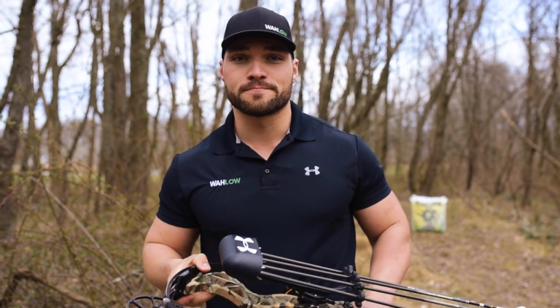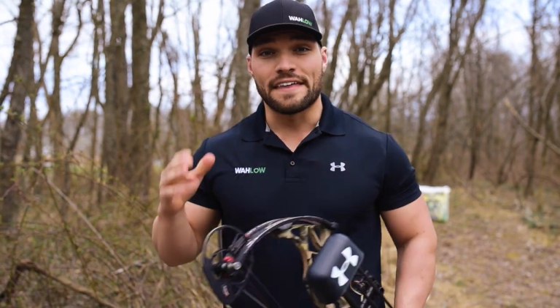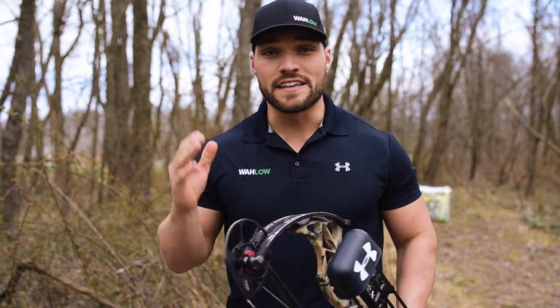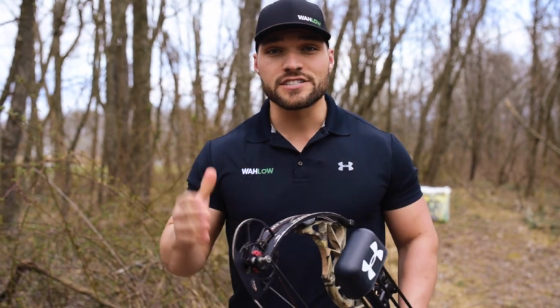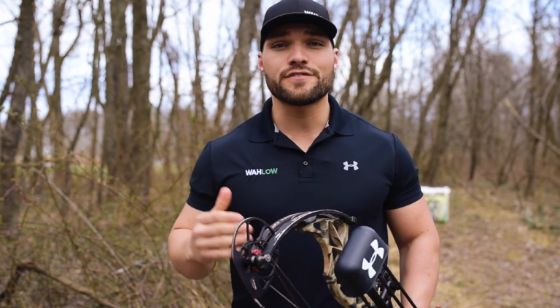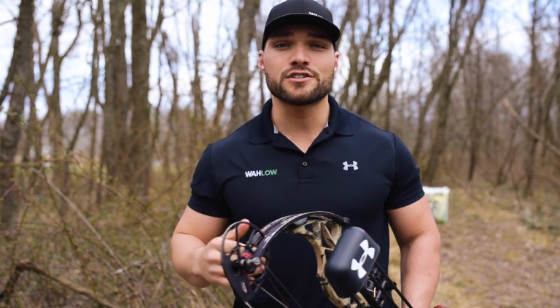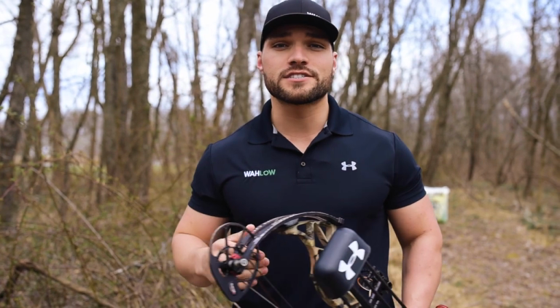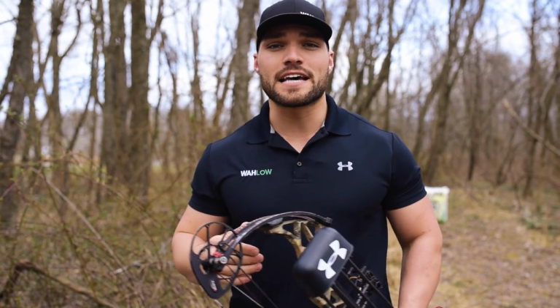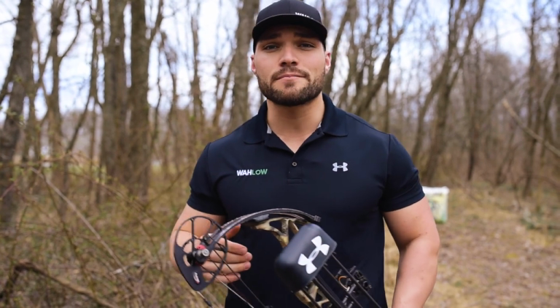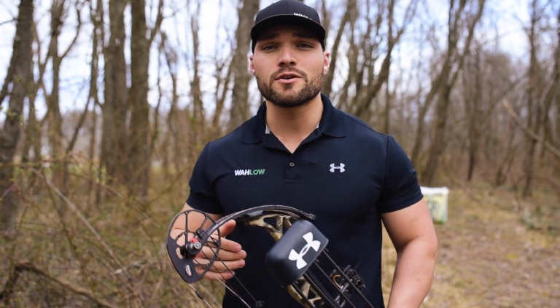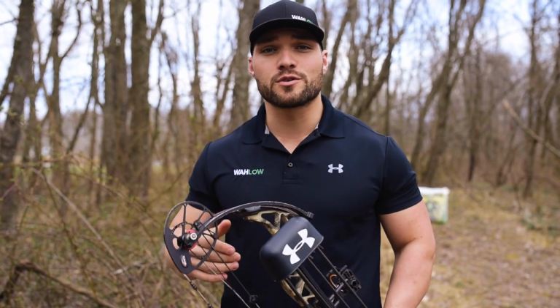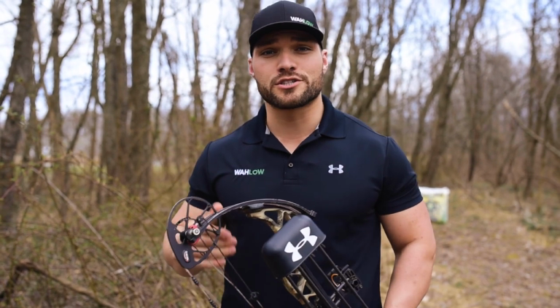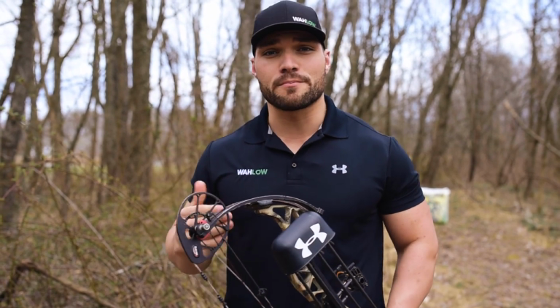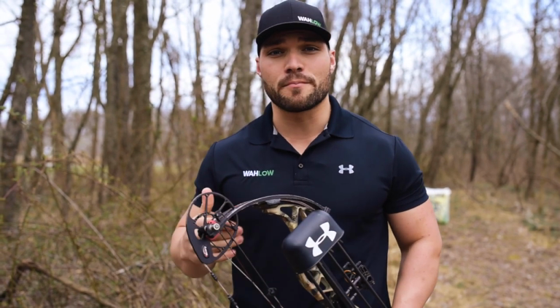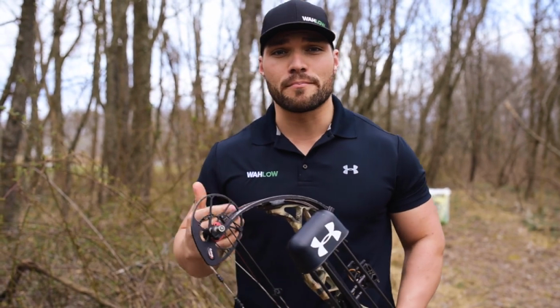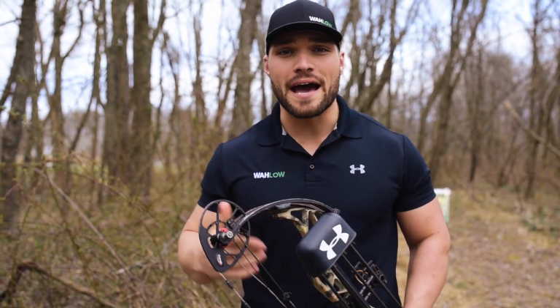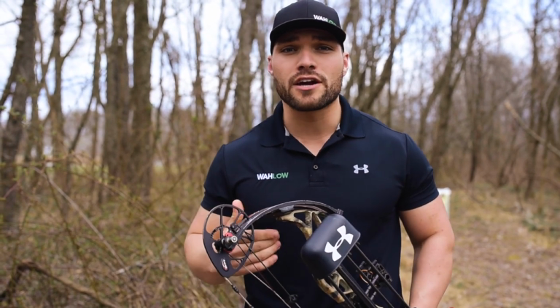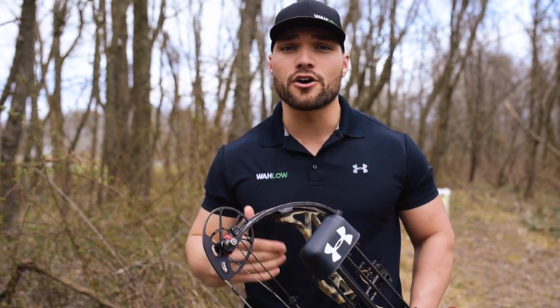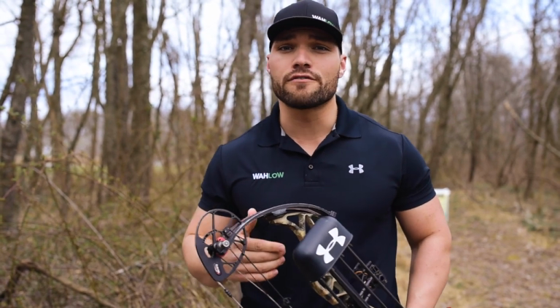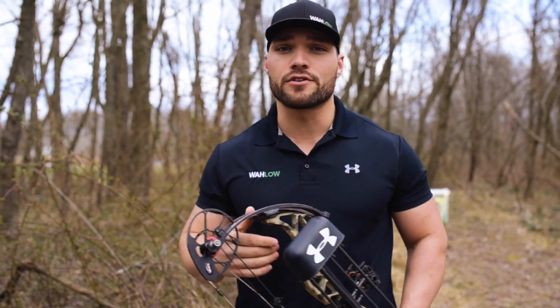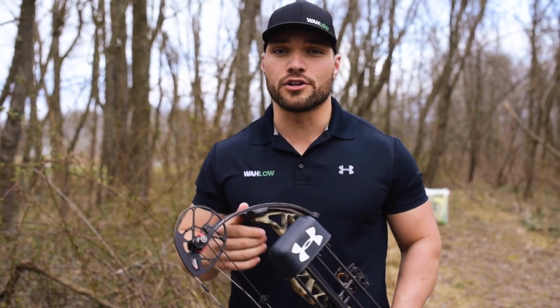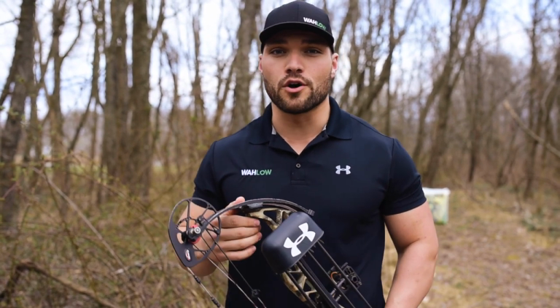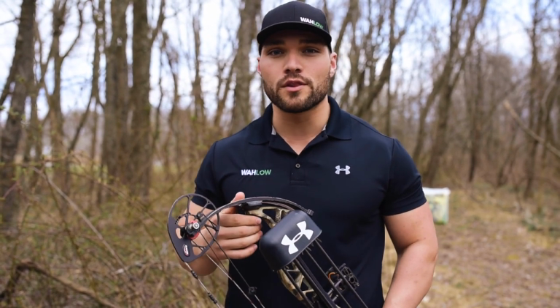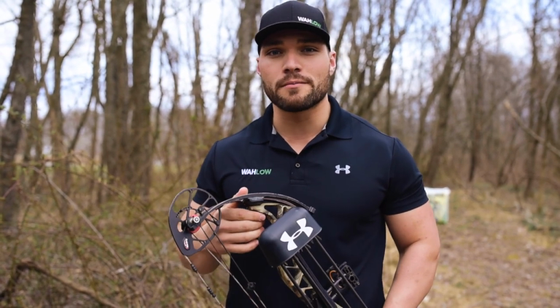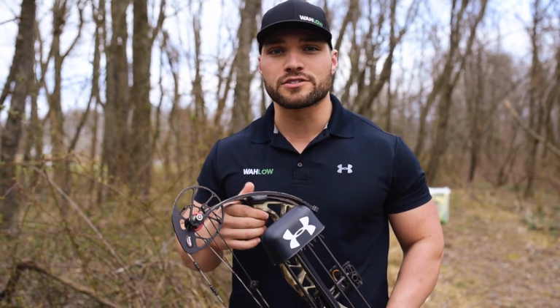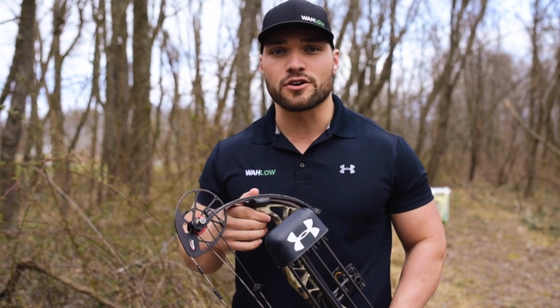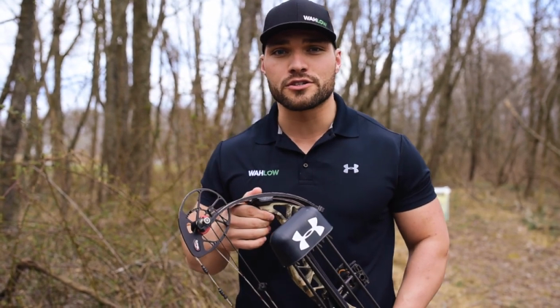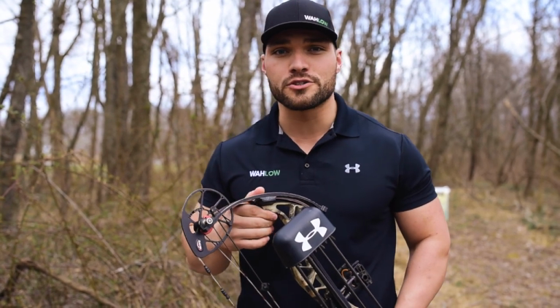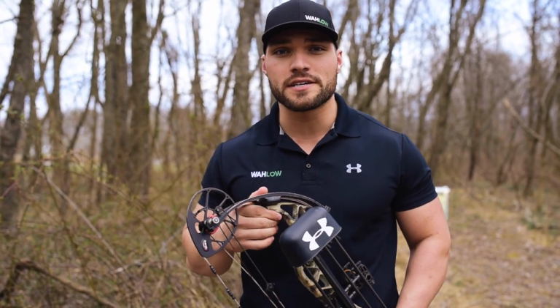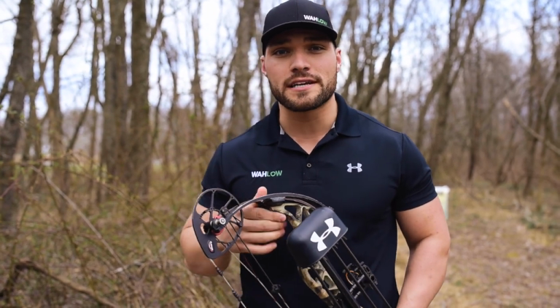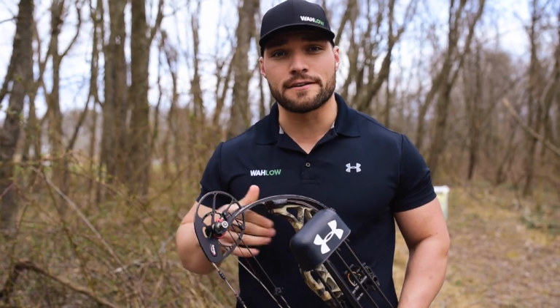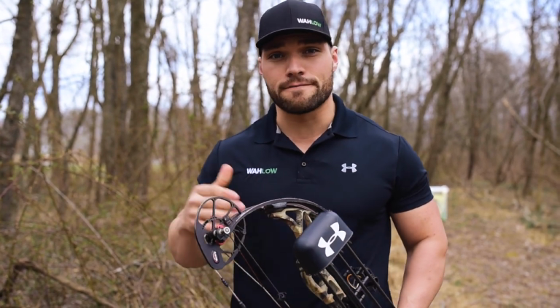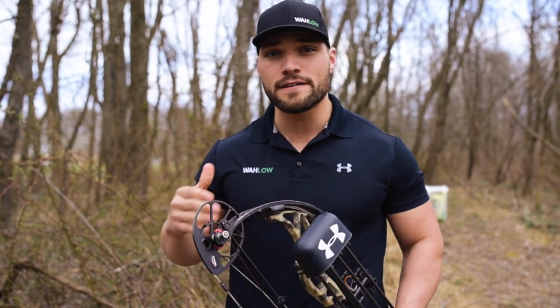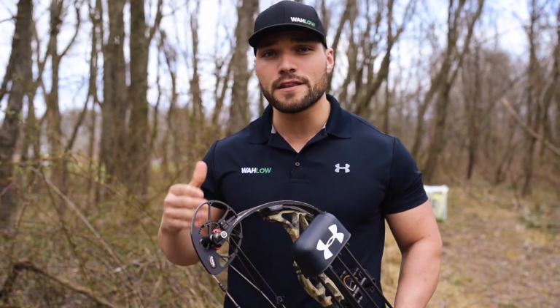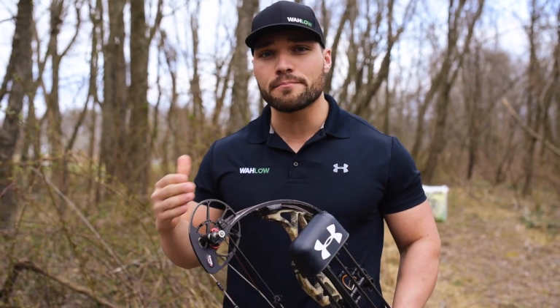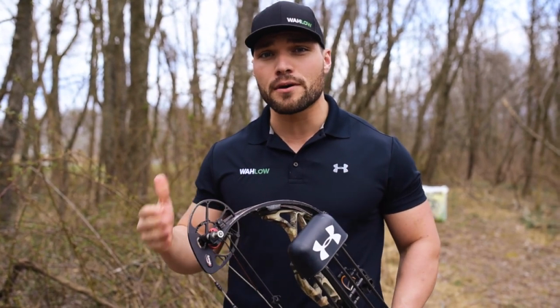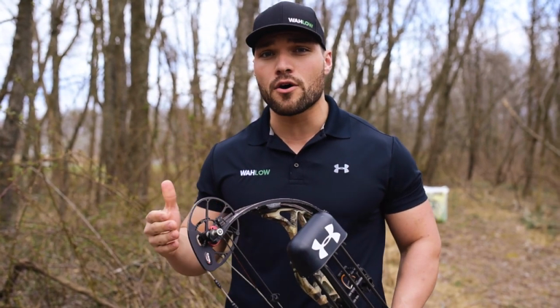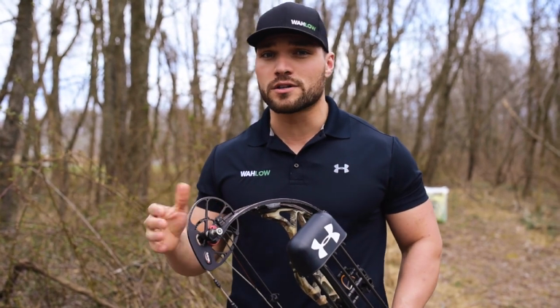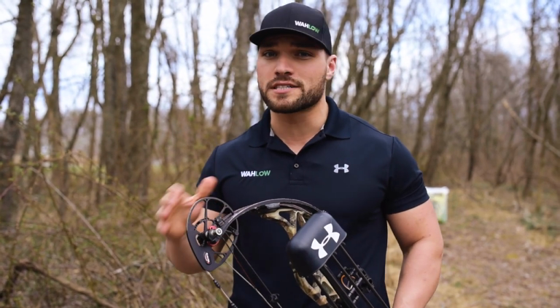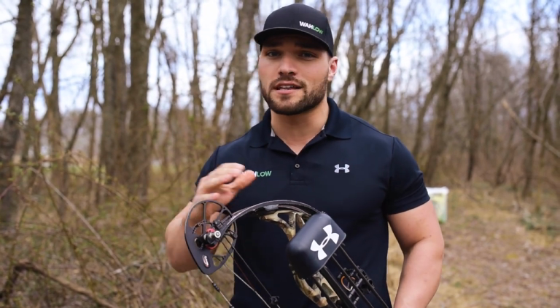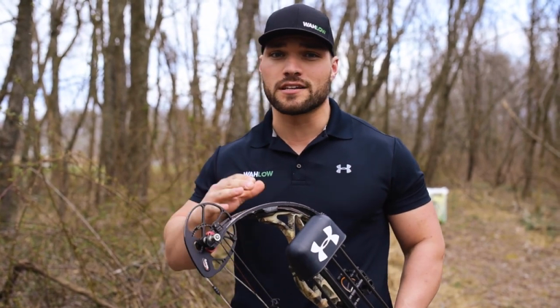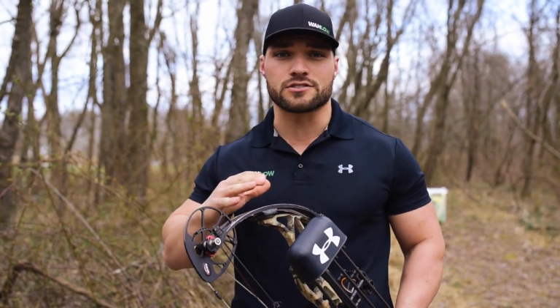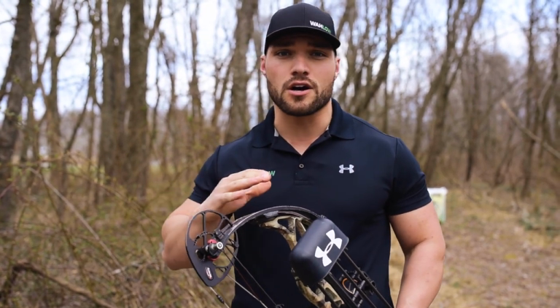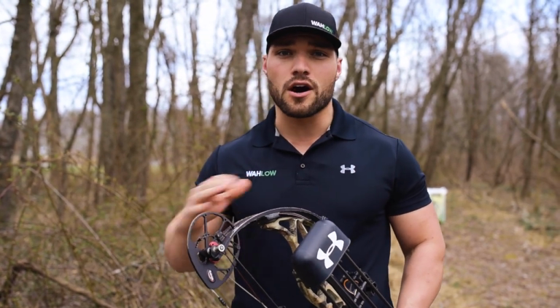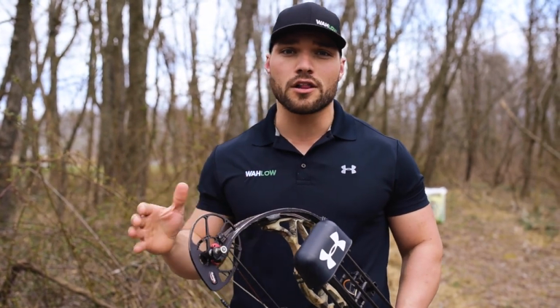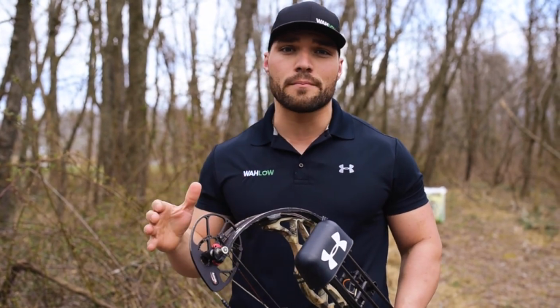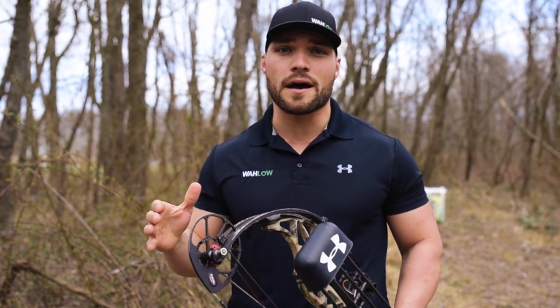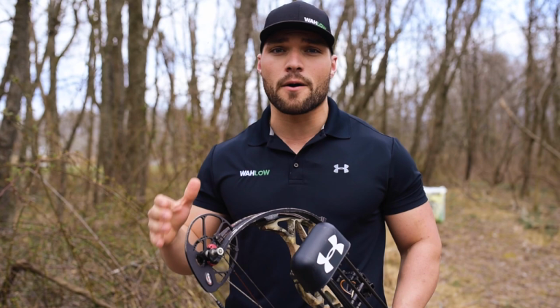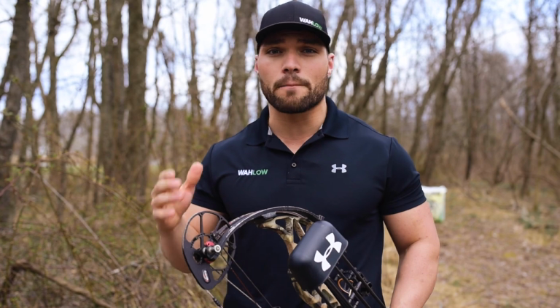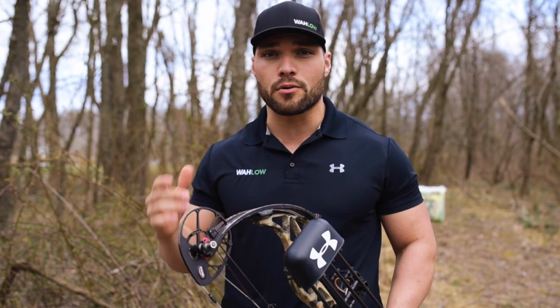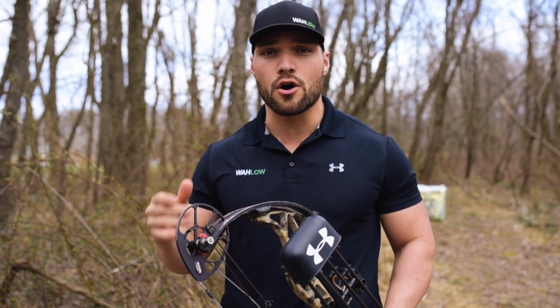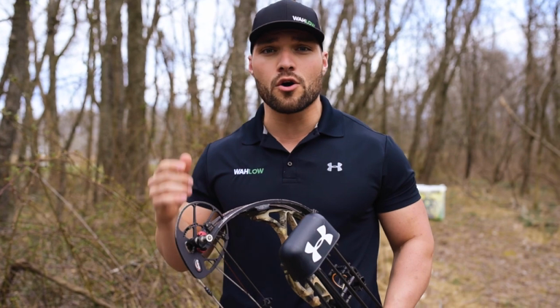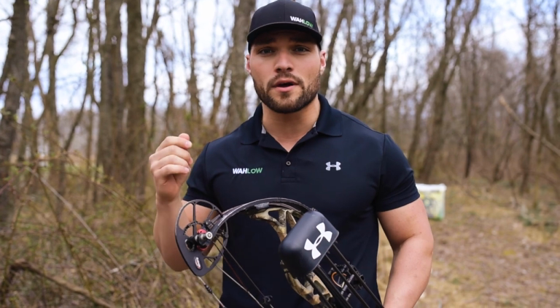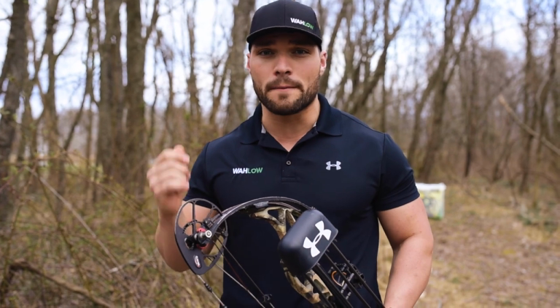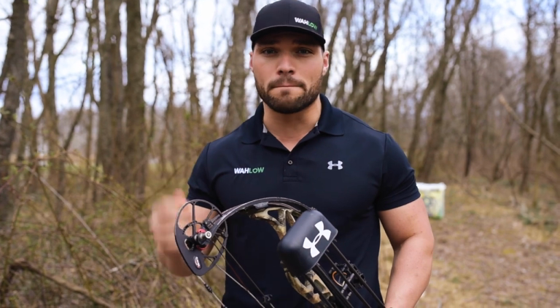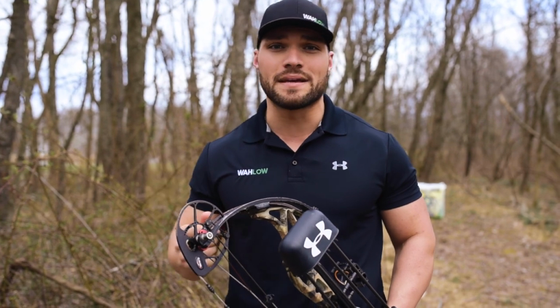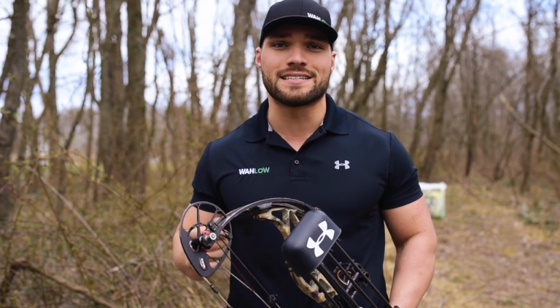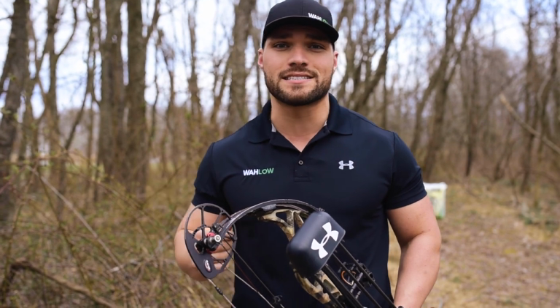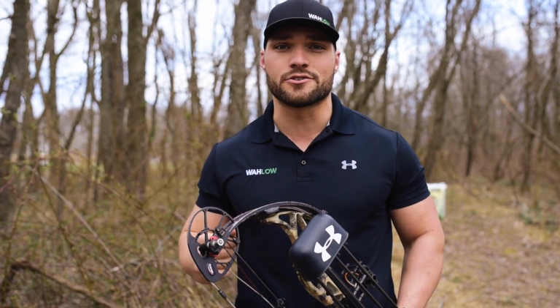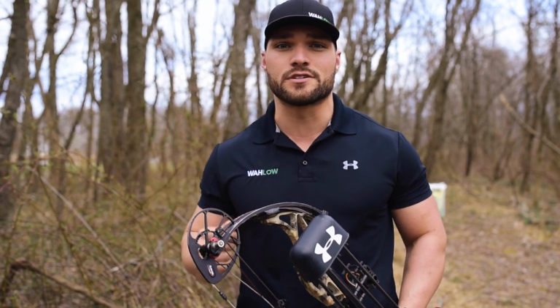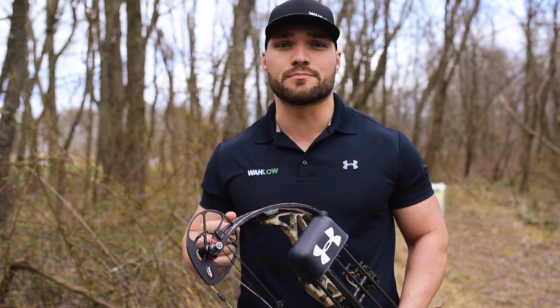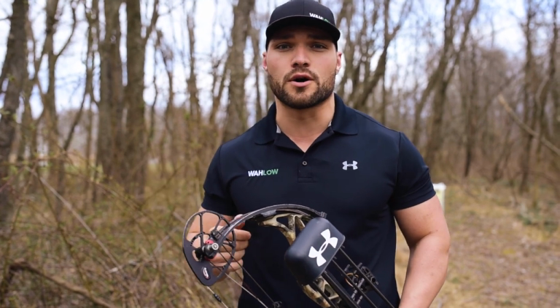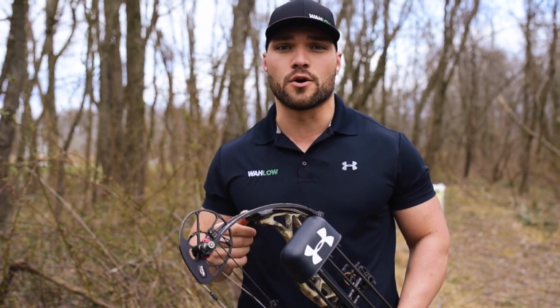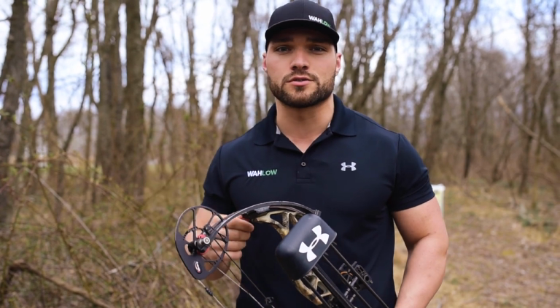In this first segment, we're jumping back over to No Limits Archery, and Phil and Bo are telling us all about pro and mid-series bows.